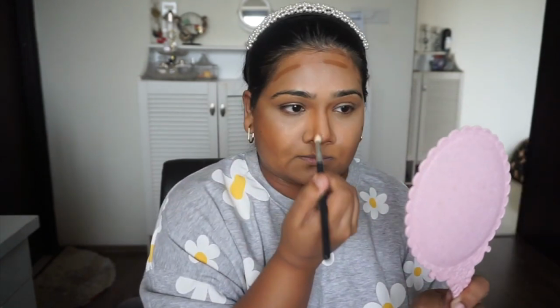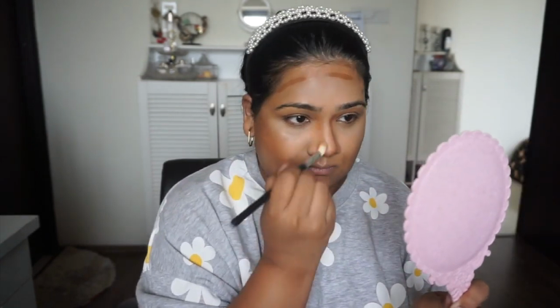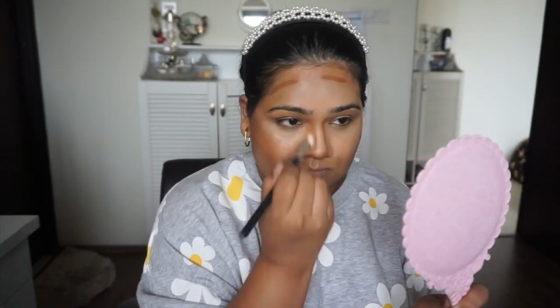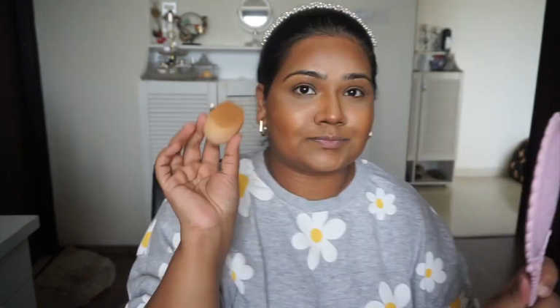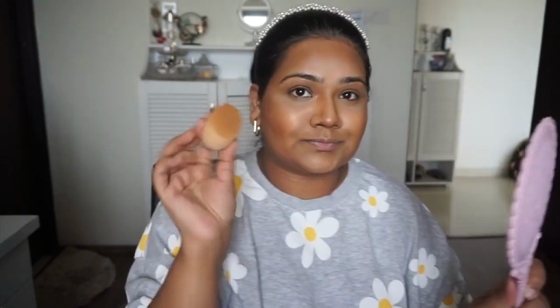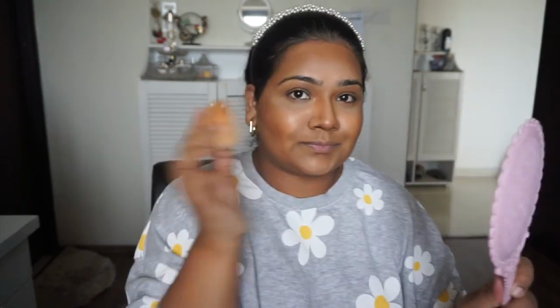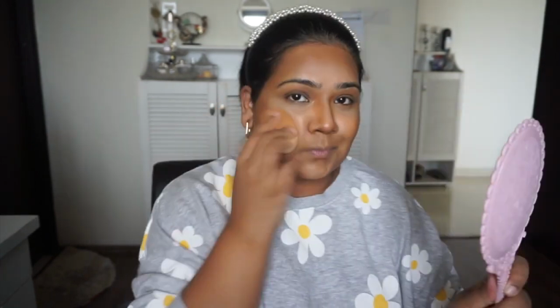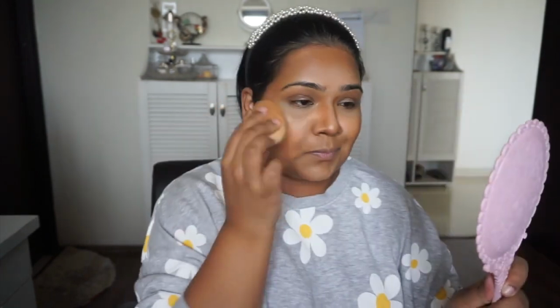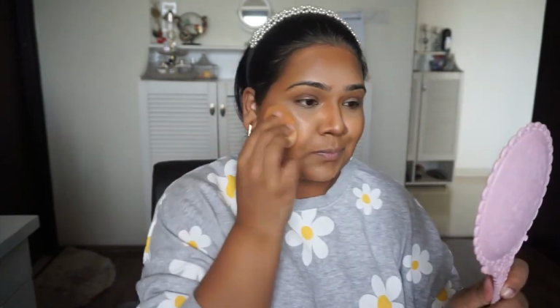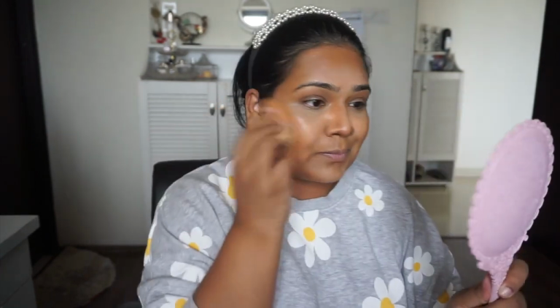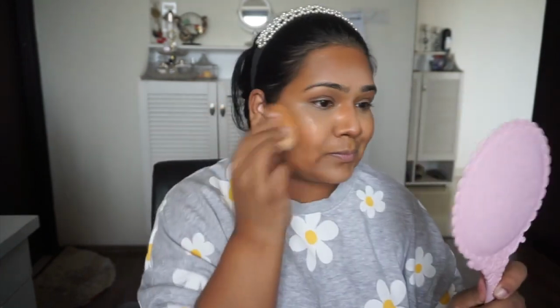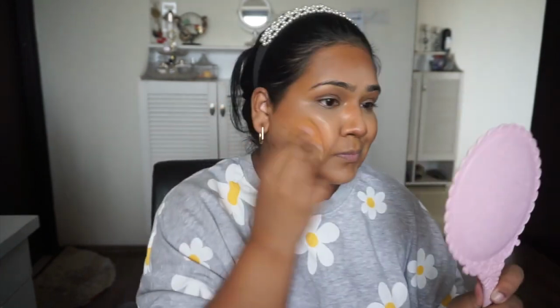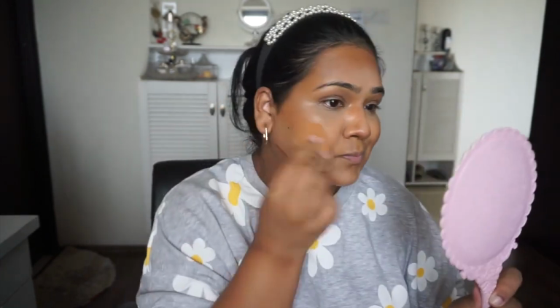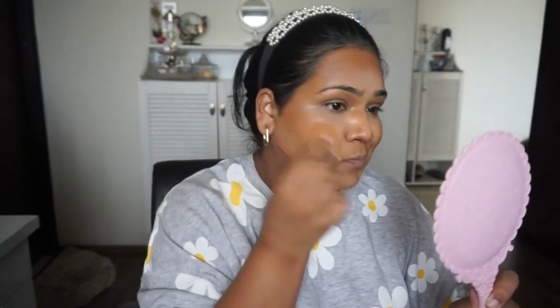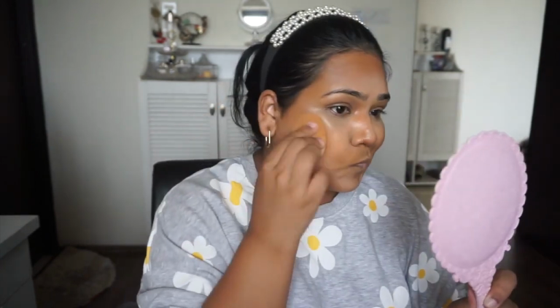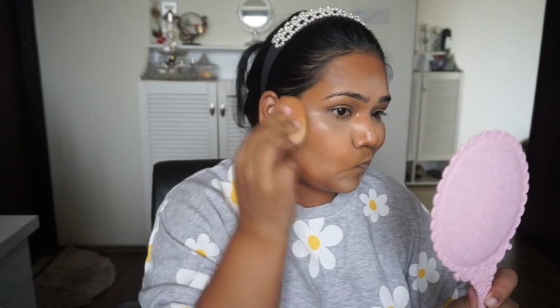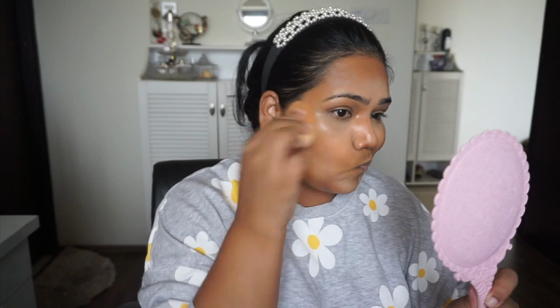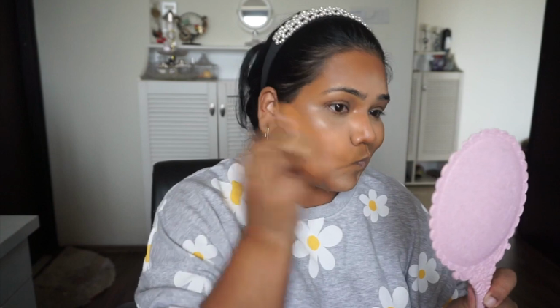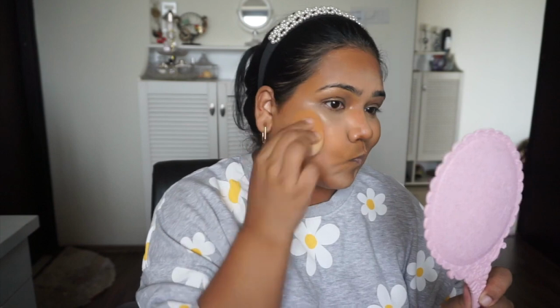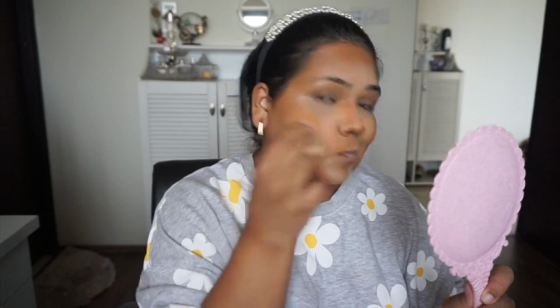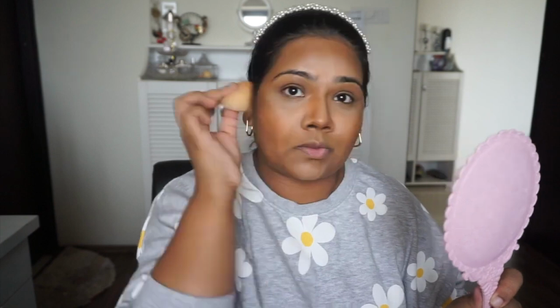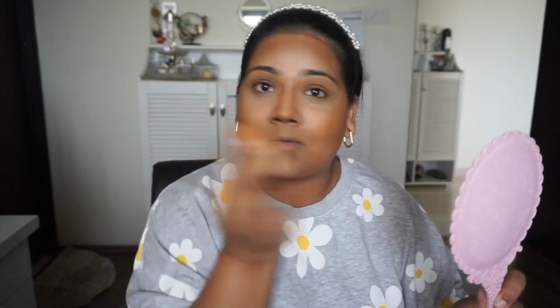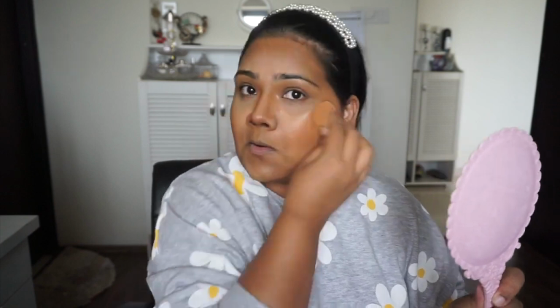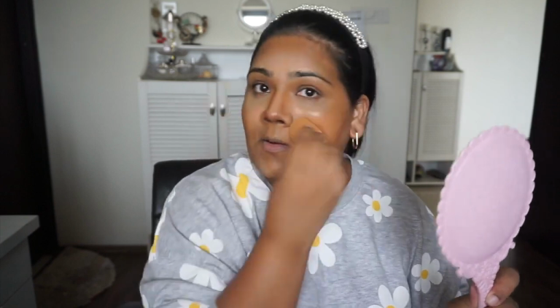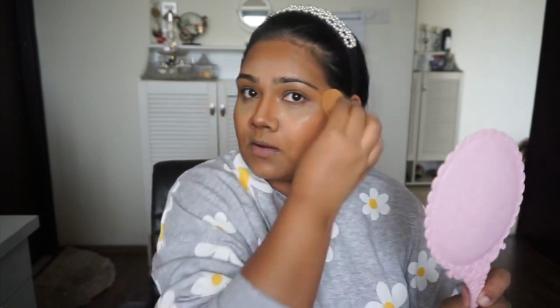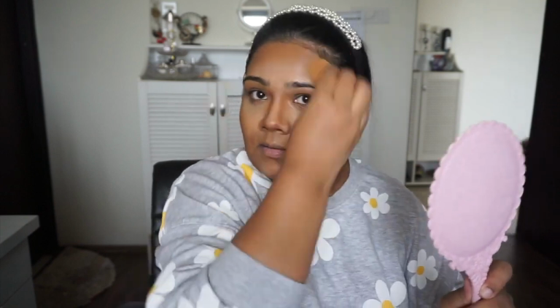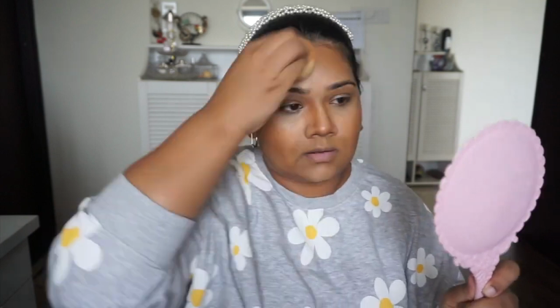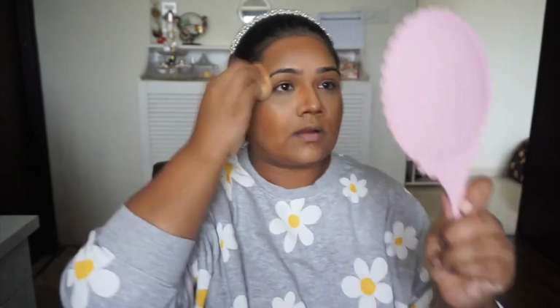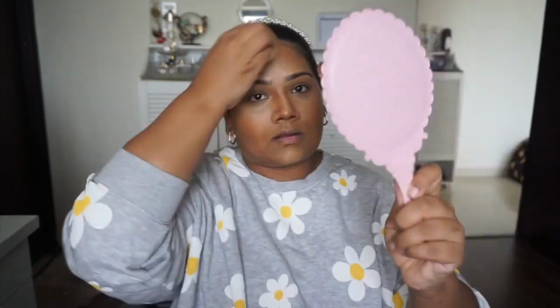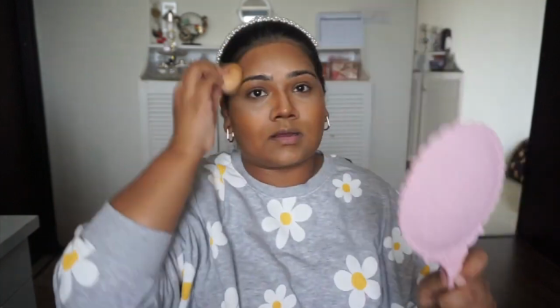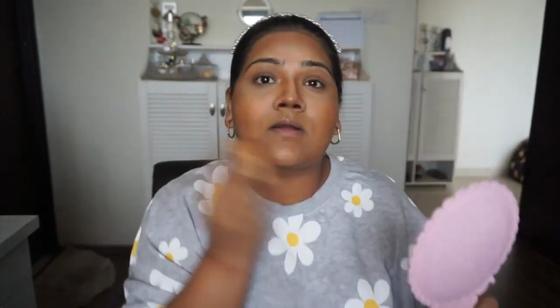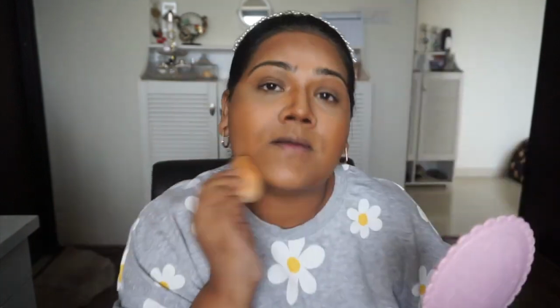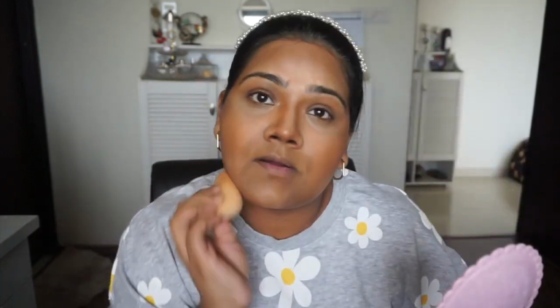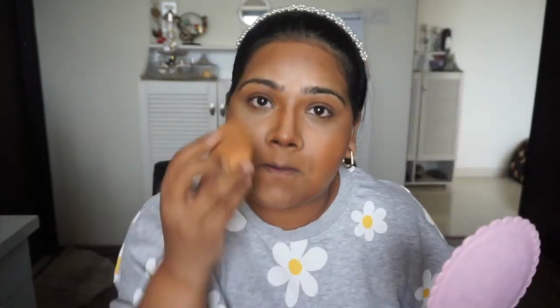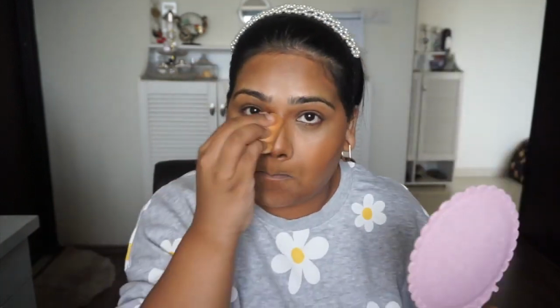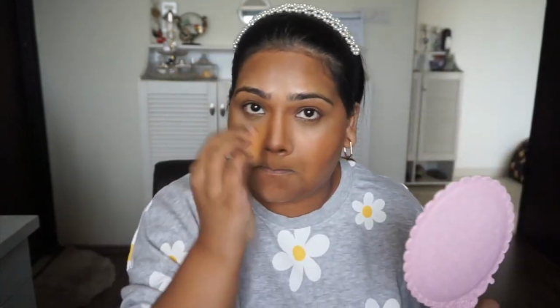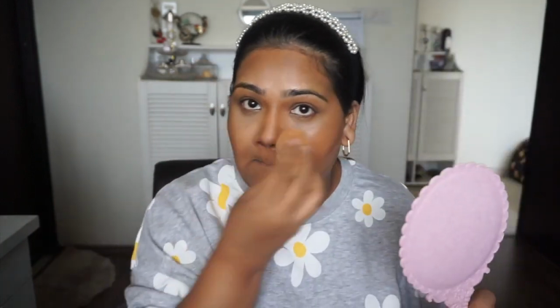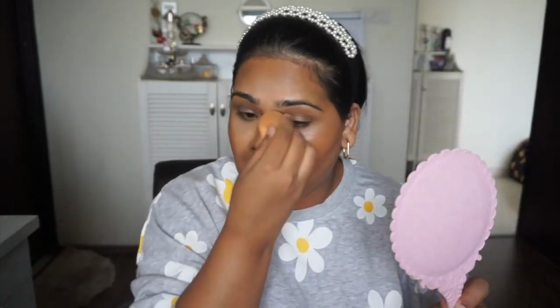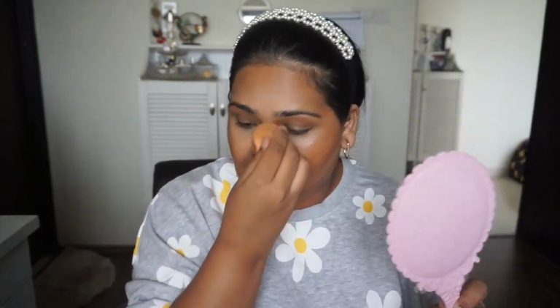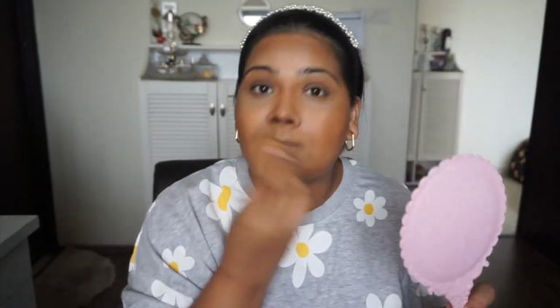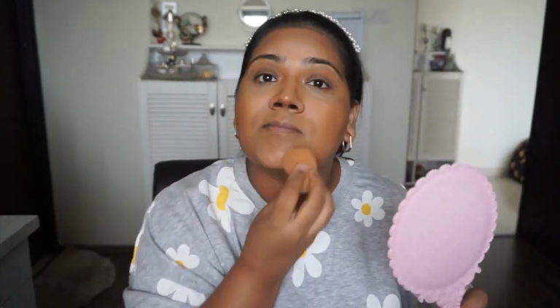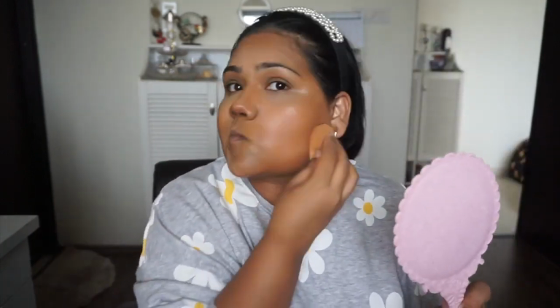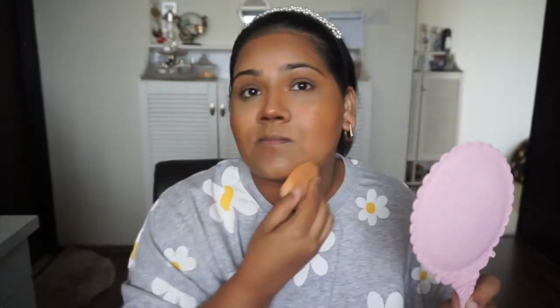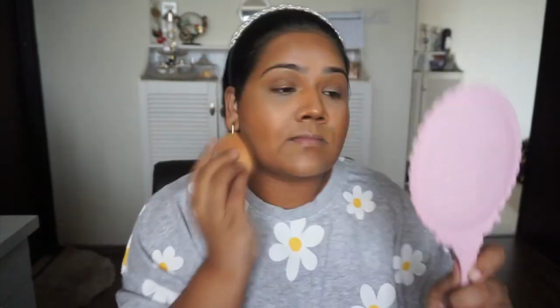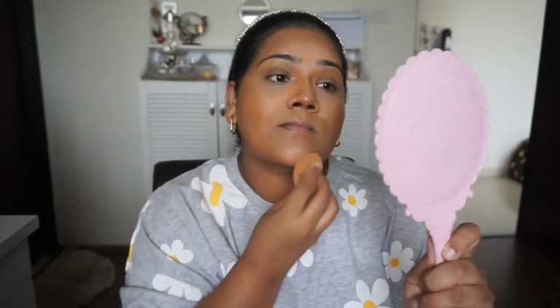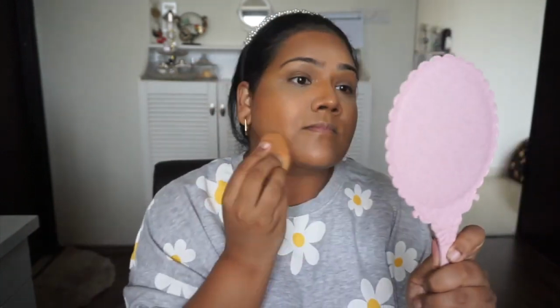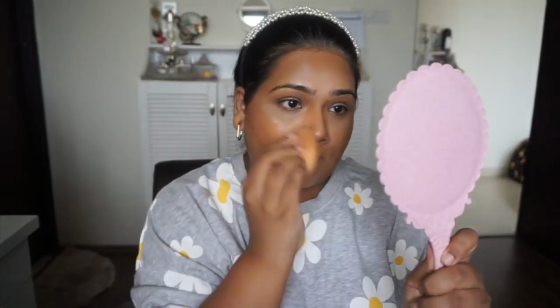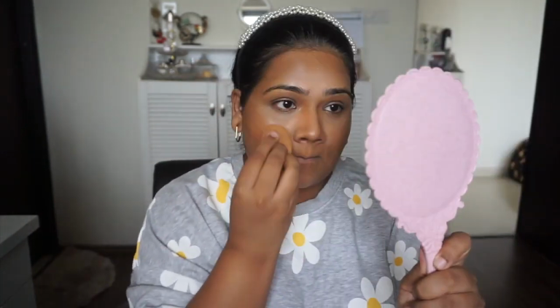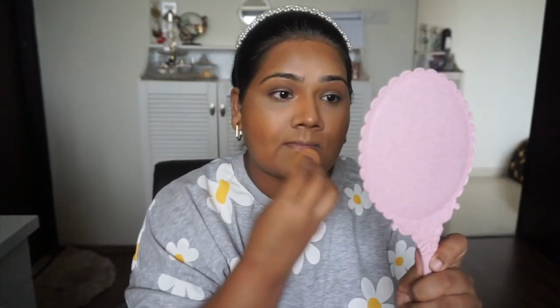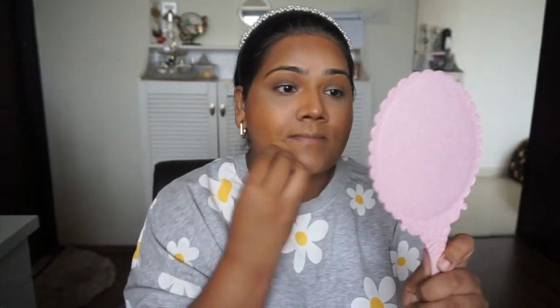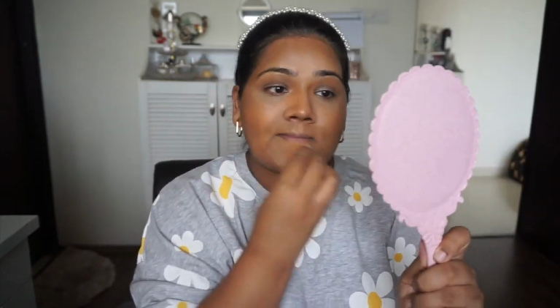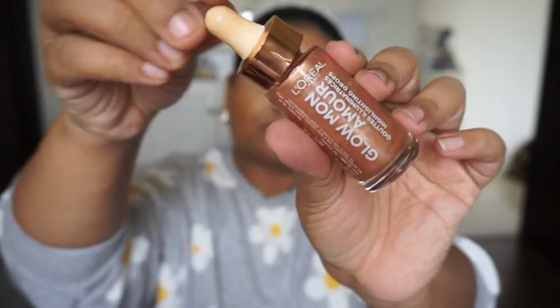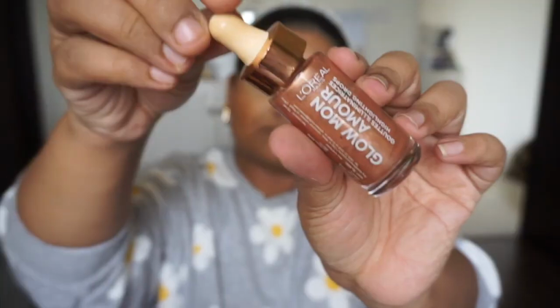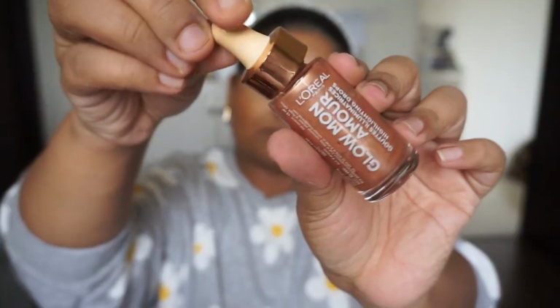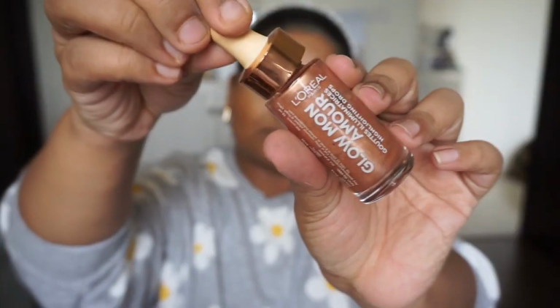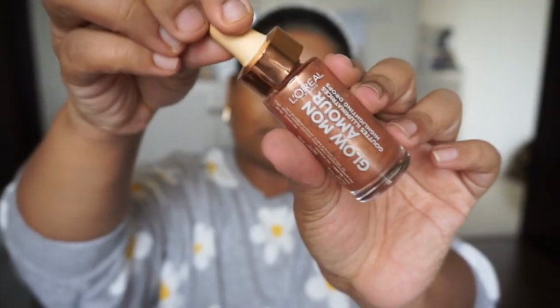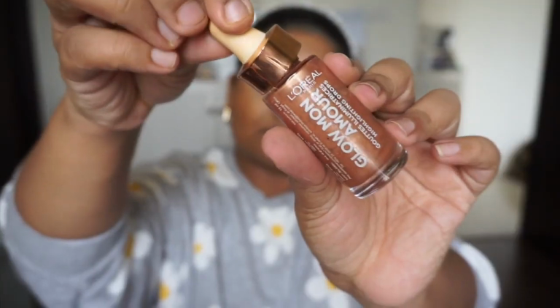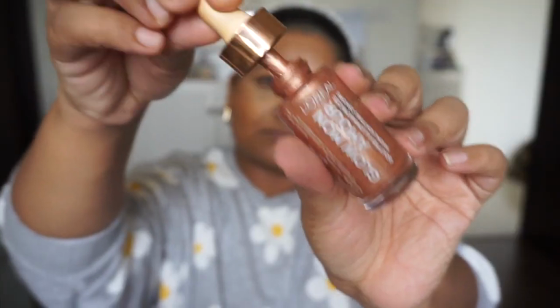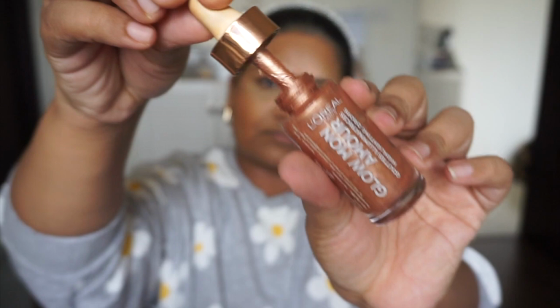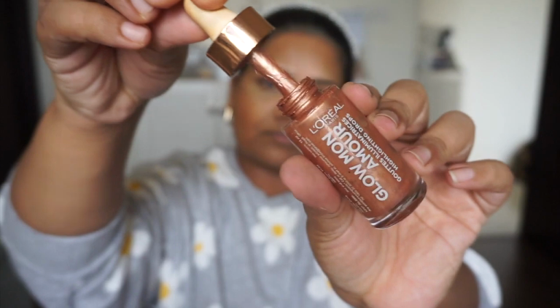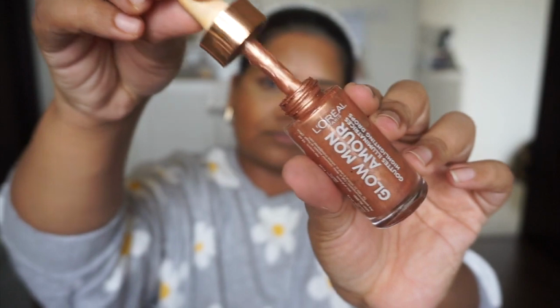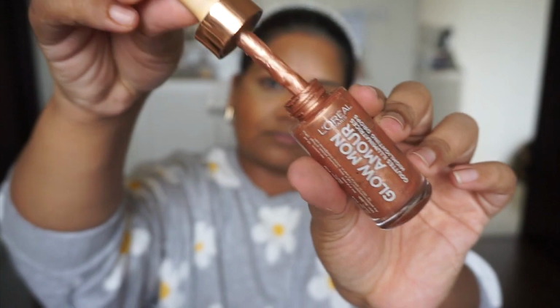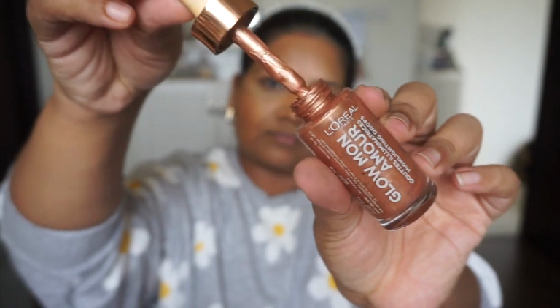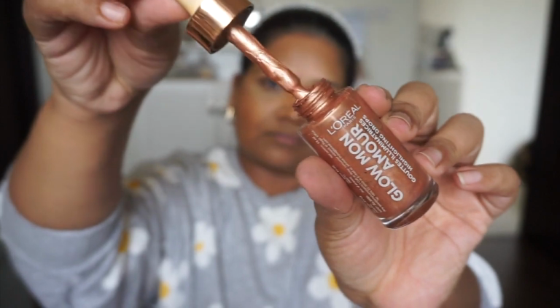For bronzing or contouring, I used this product after so long and made a mistake — it made my face so orange, dark, and bronzy. I'm not regretting it, but I should have used very little. I went very heavy-handed with it.